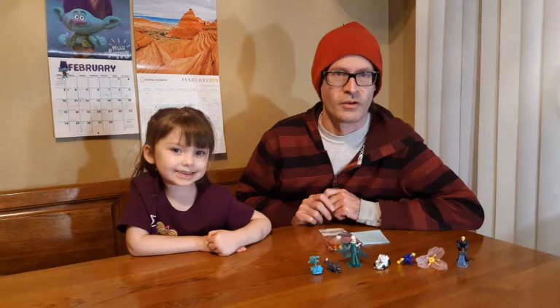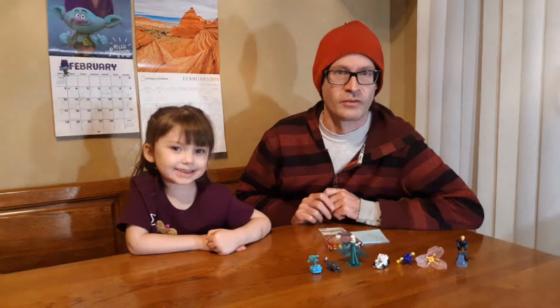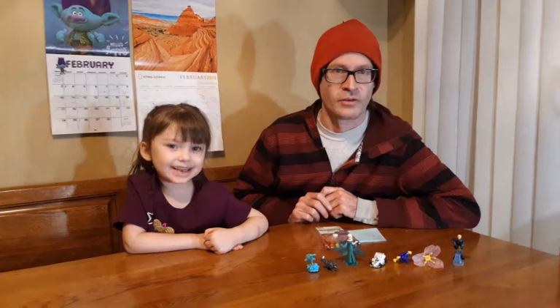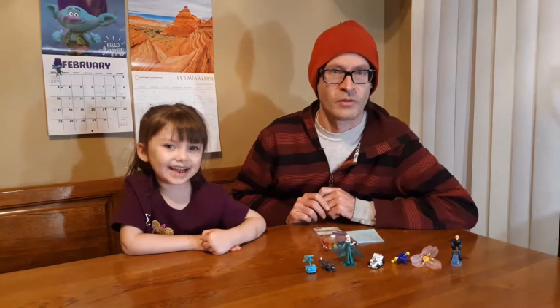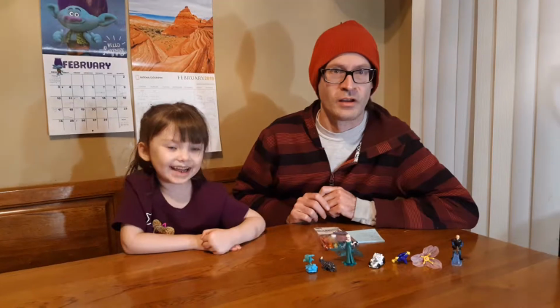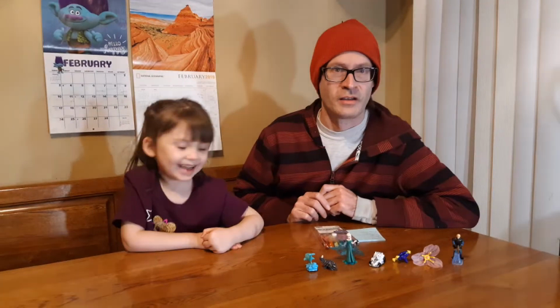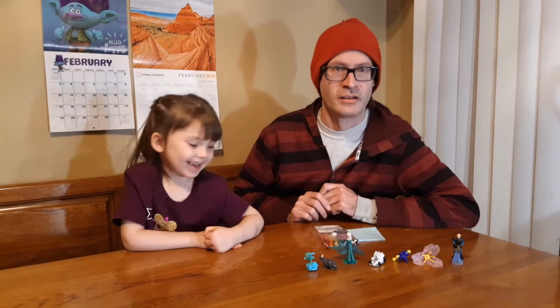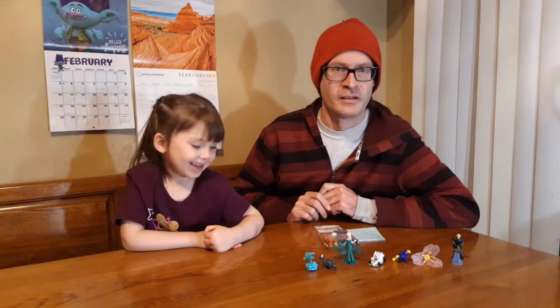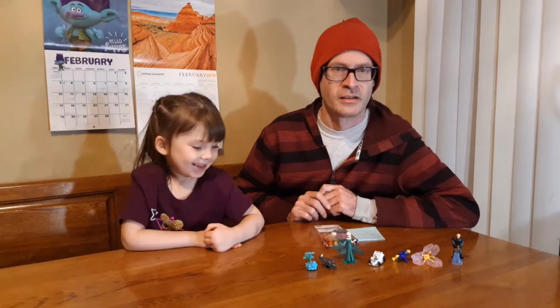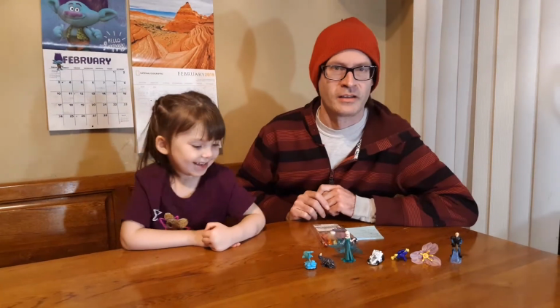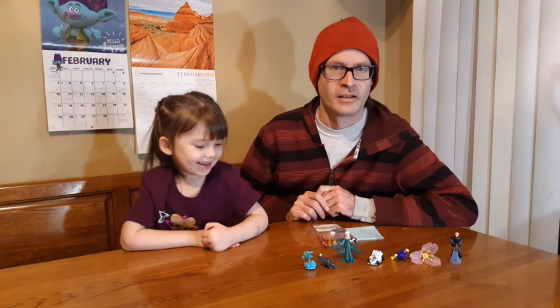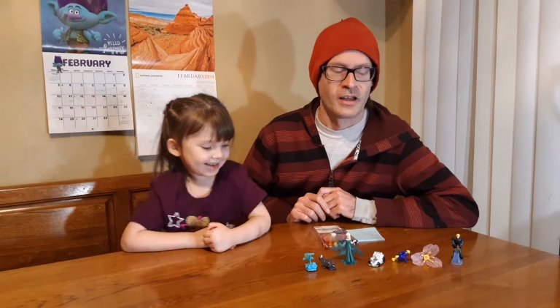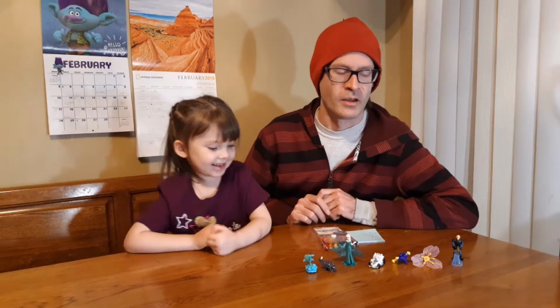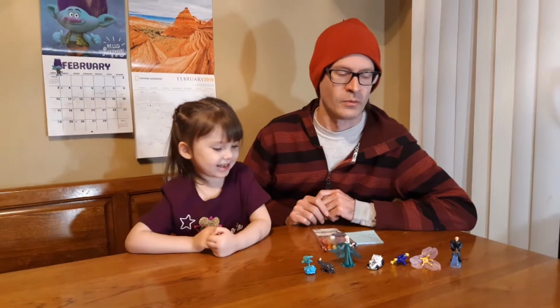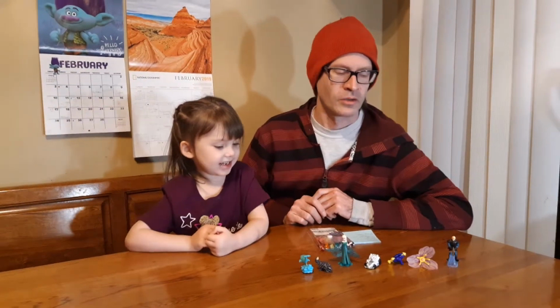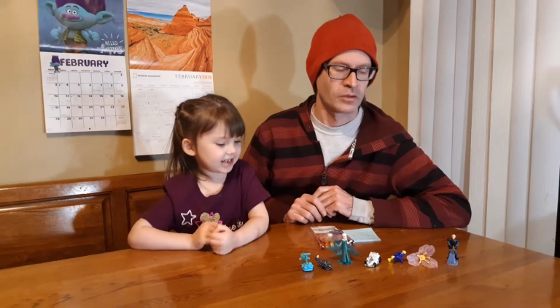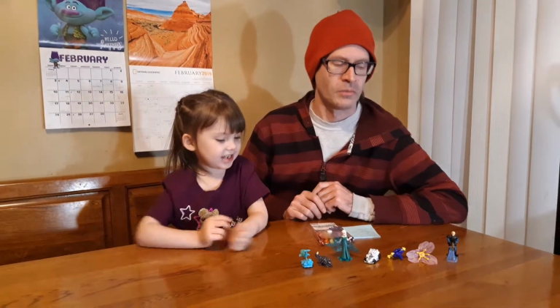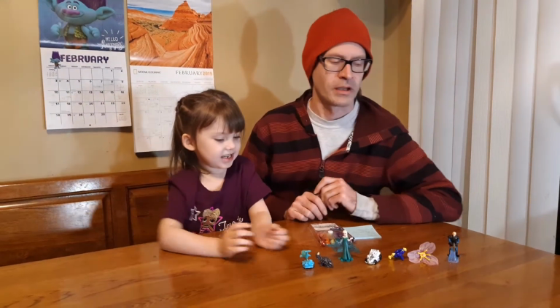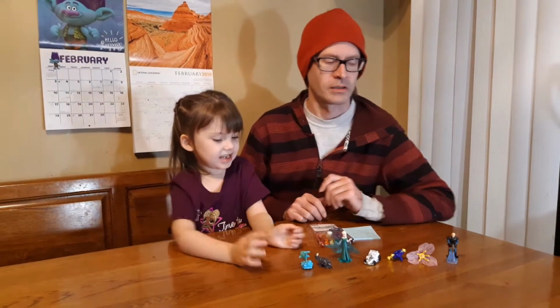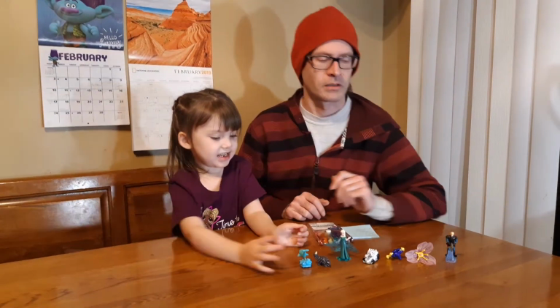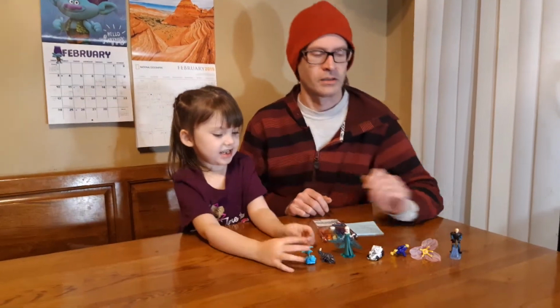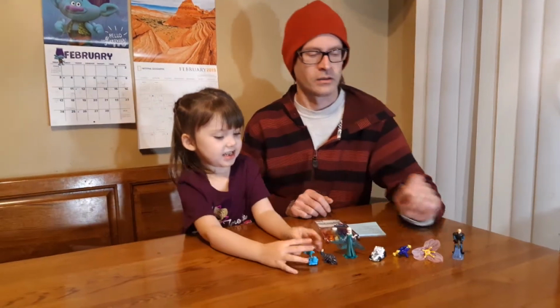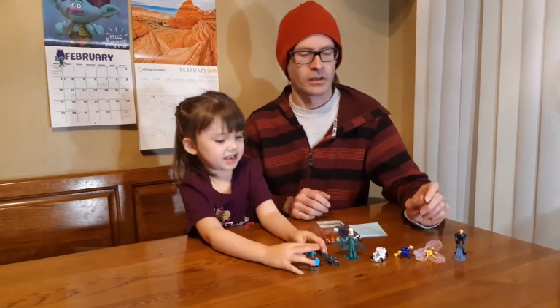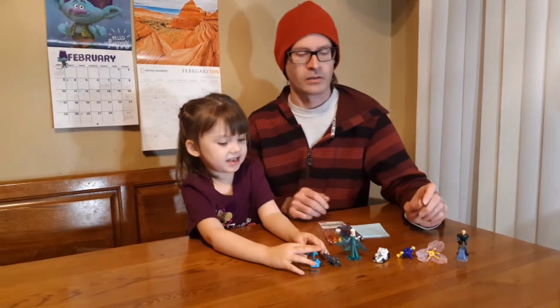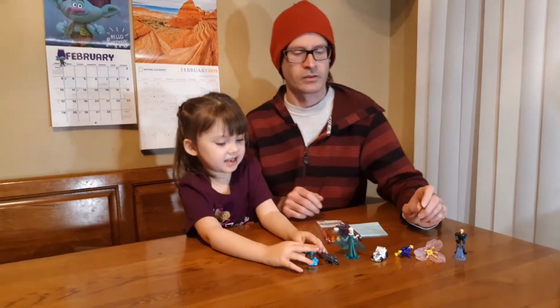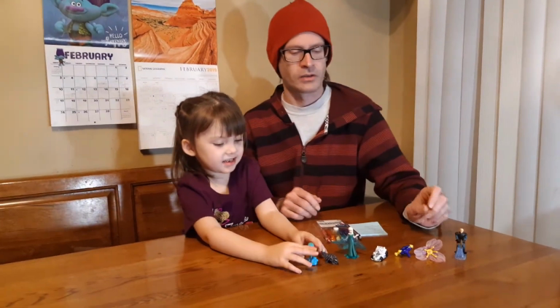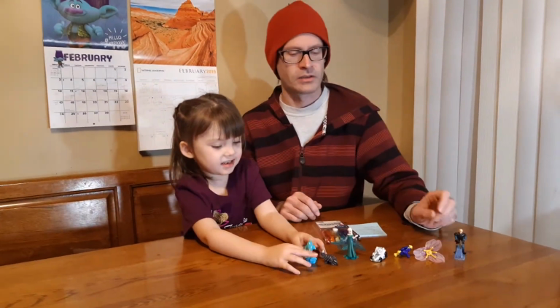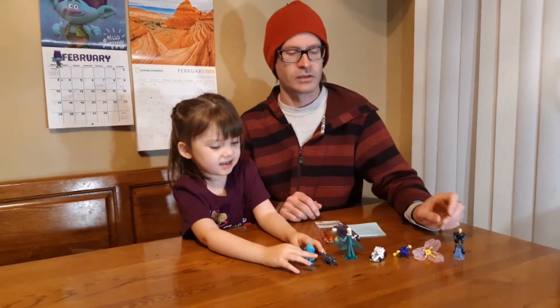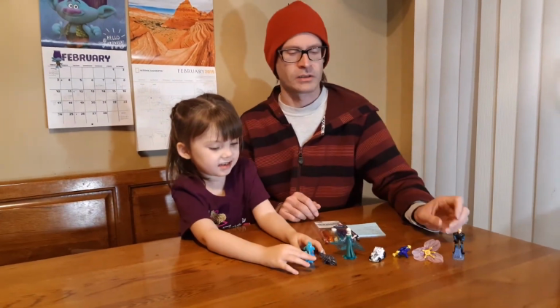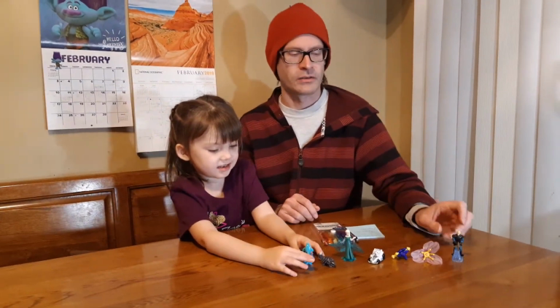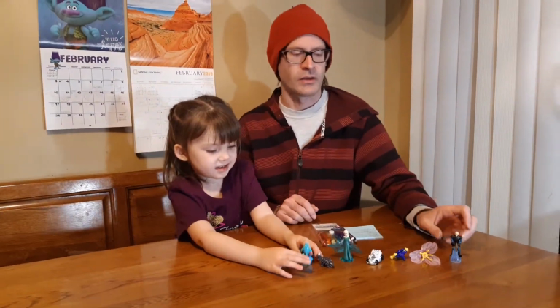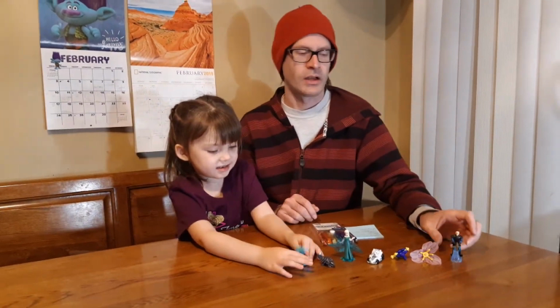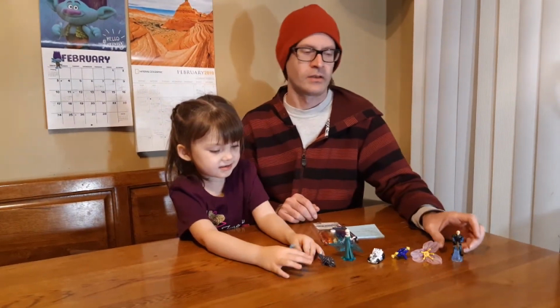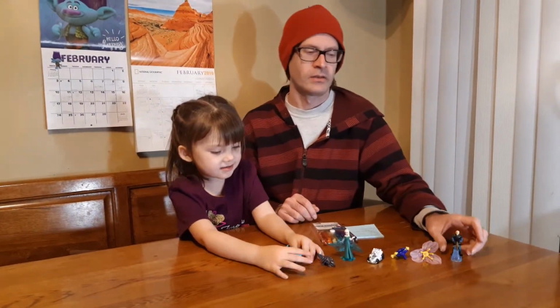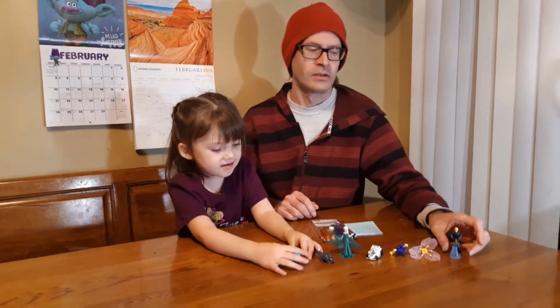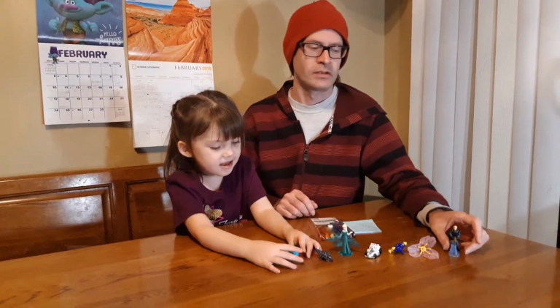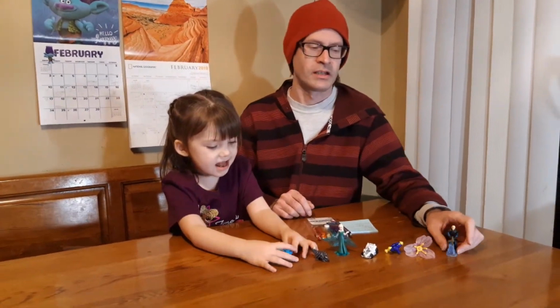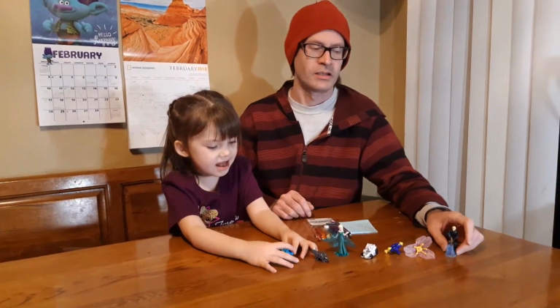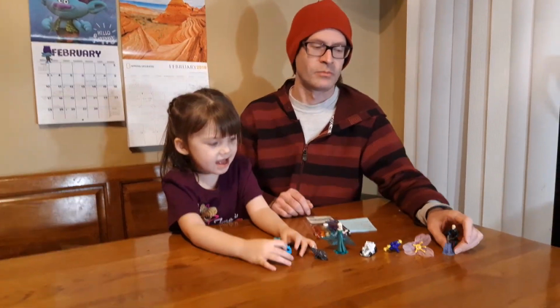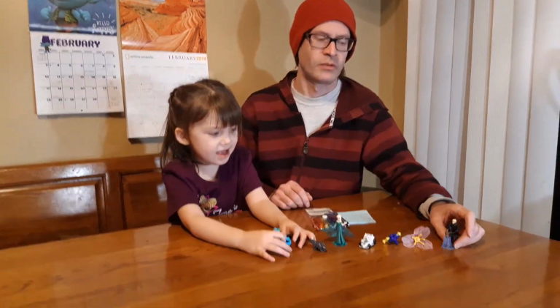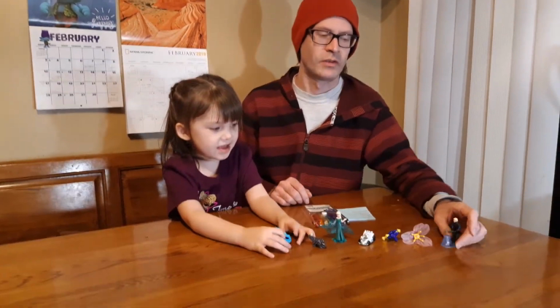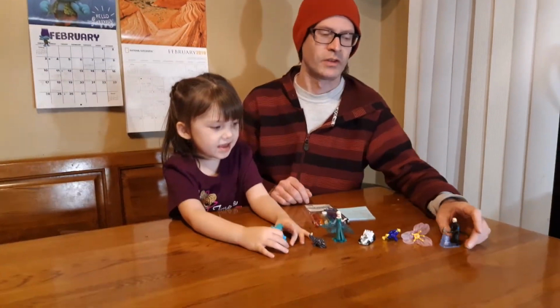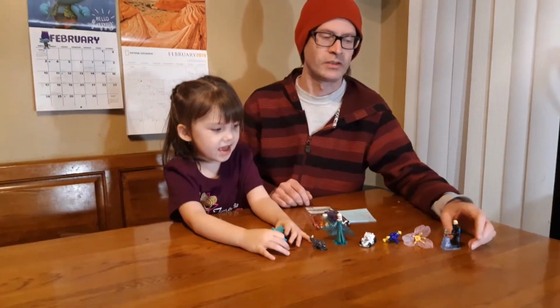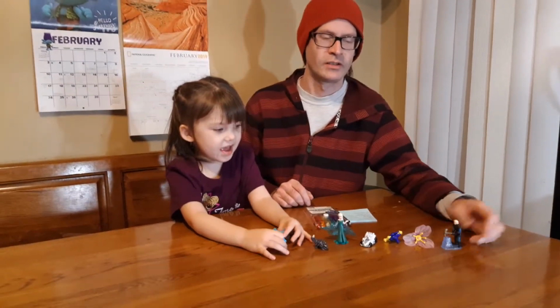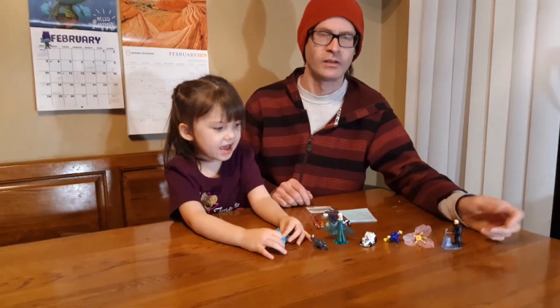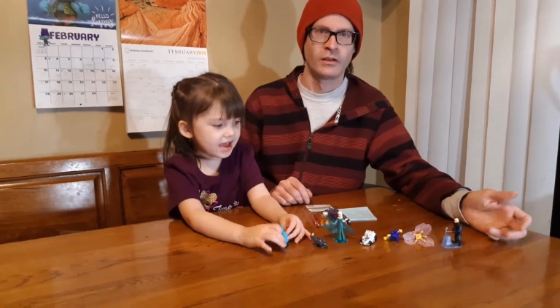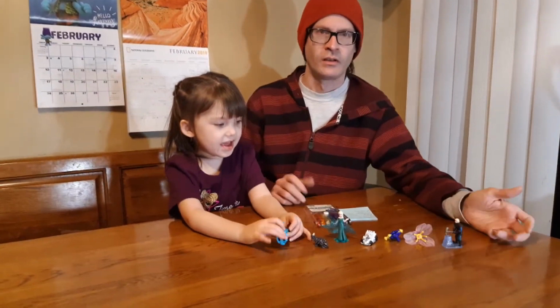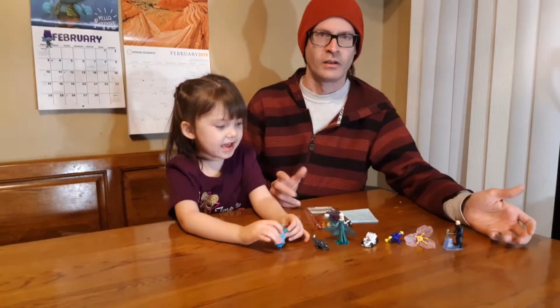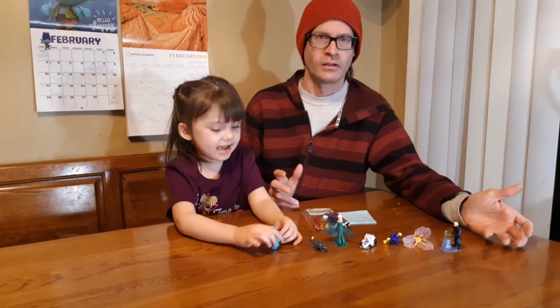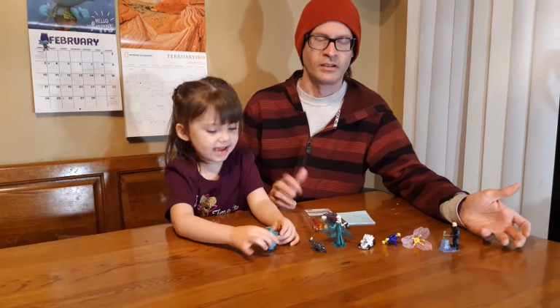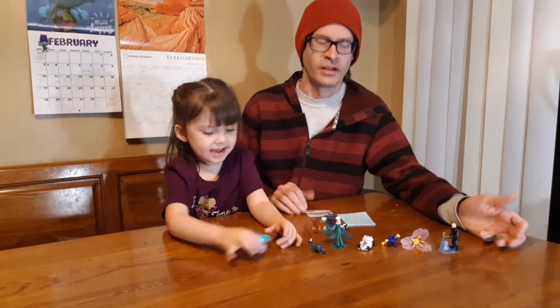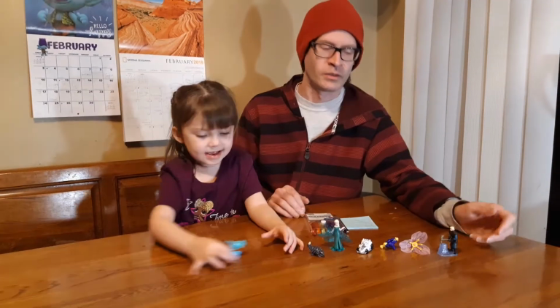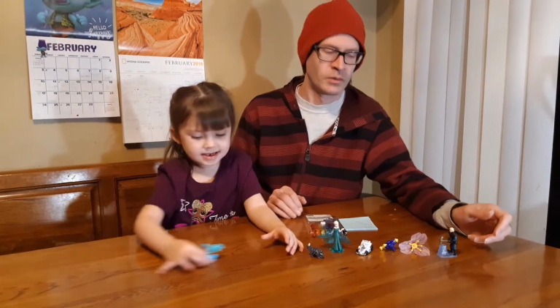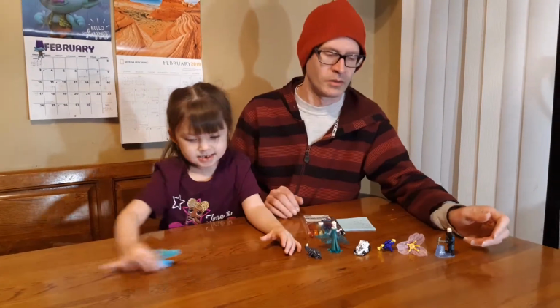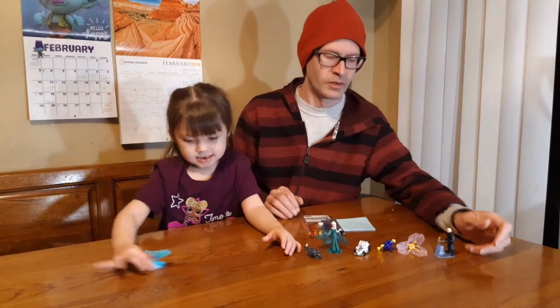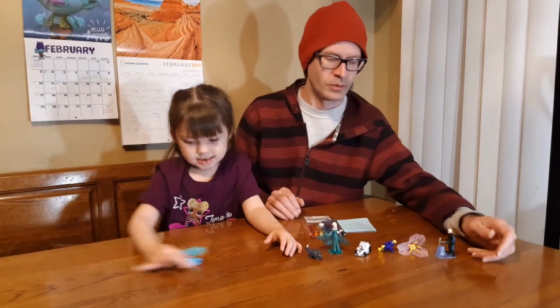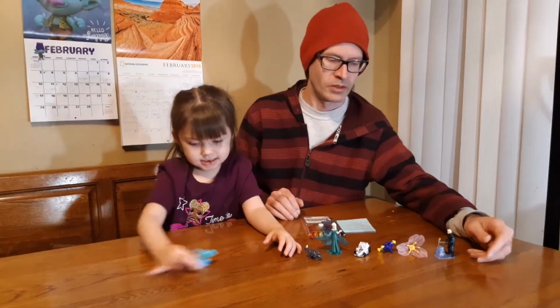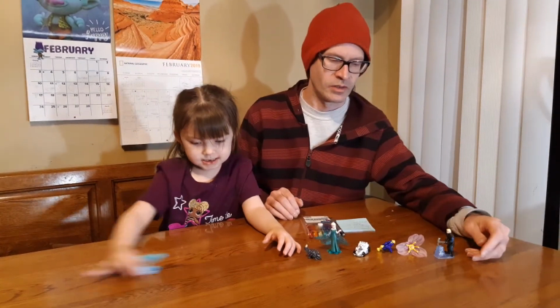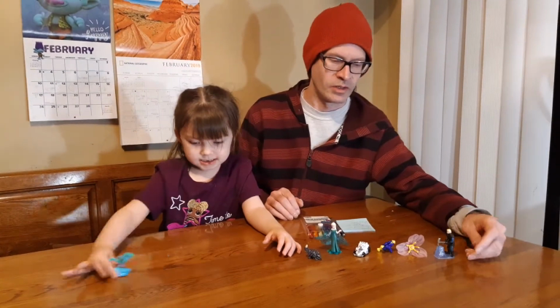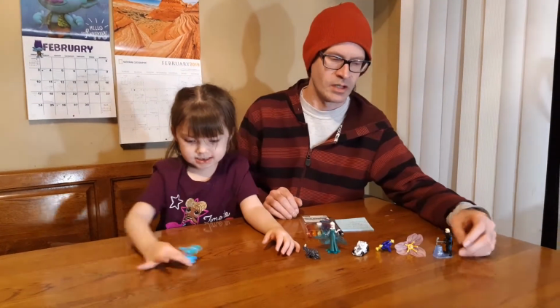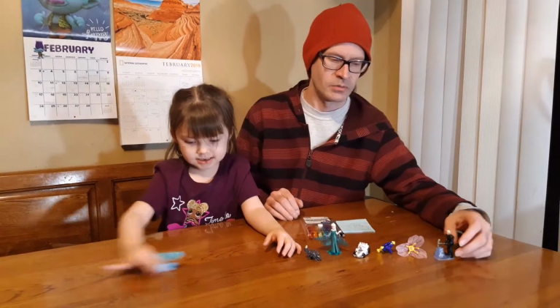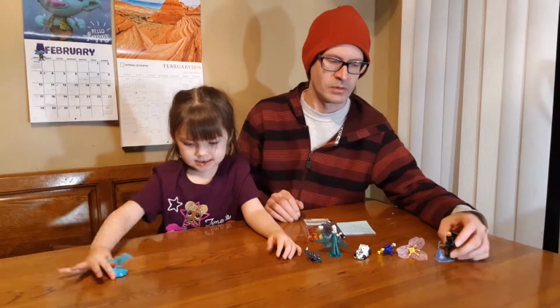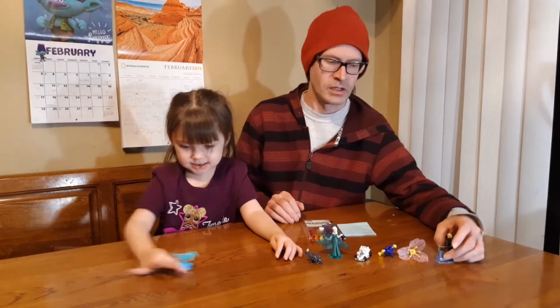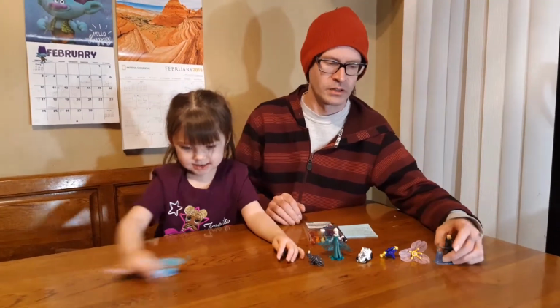Hello everyone, and welcome back to Kinder Egg 365, day number 50. And today's one of our weekly updates.